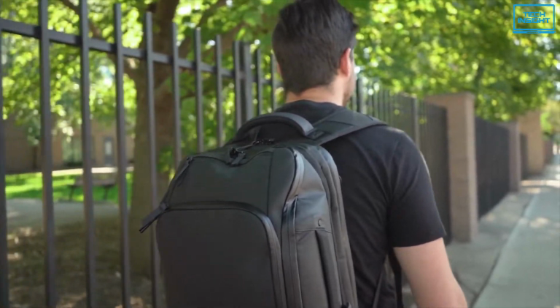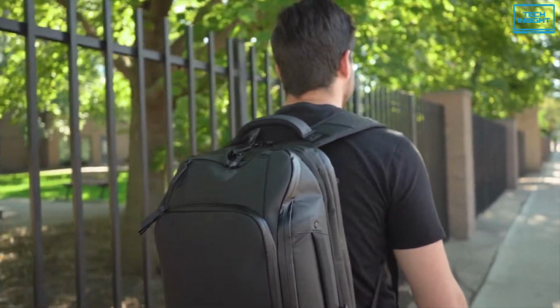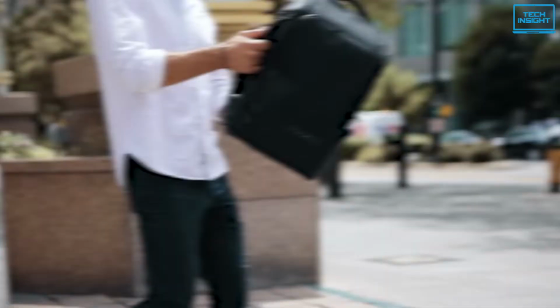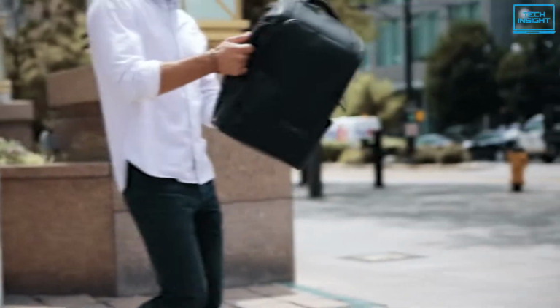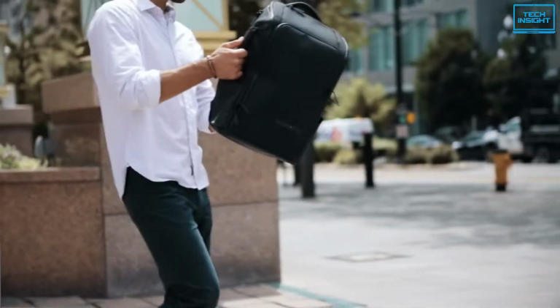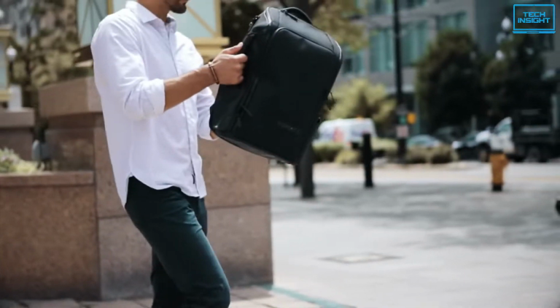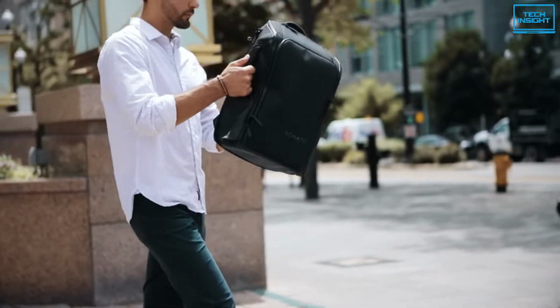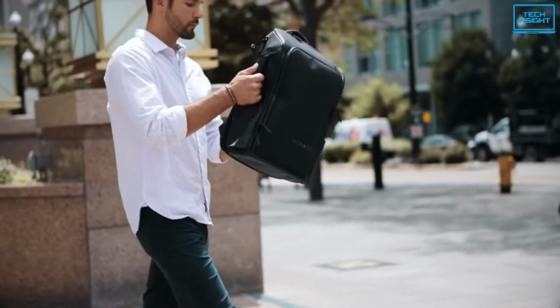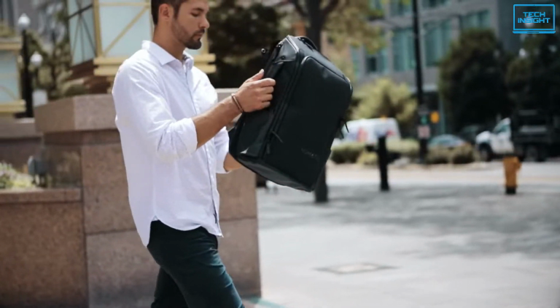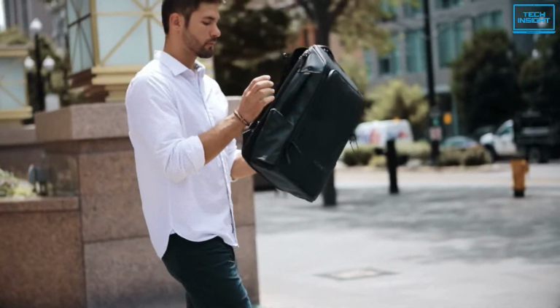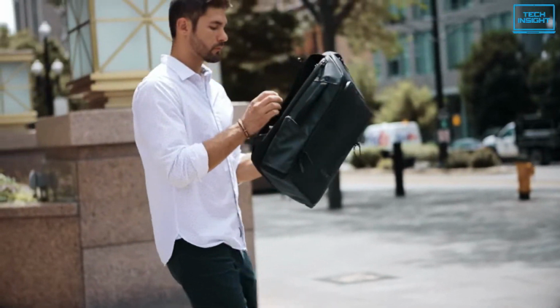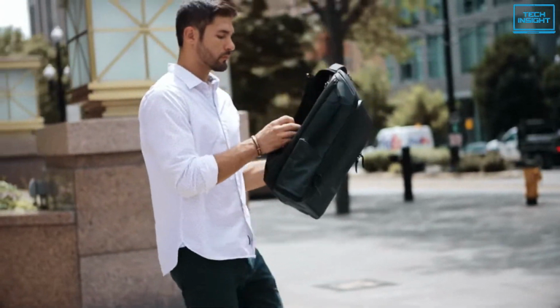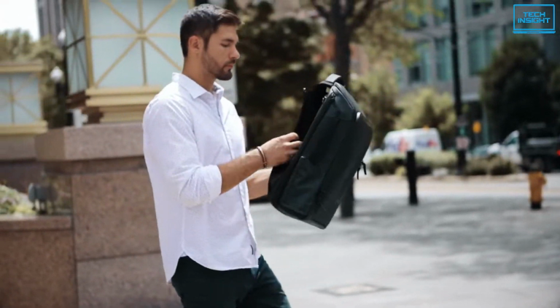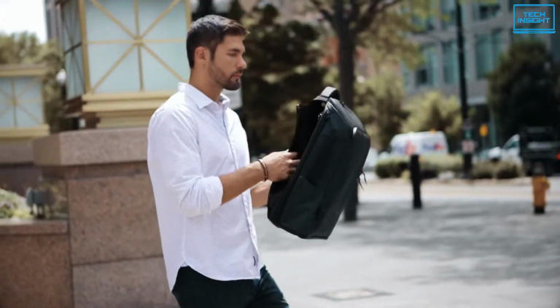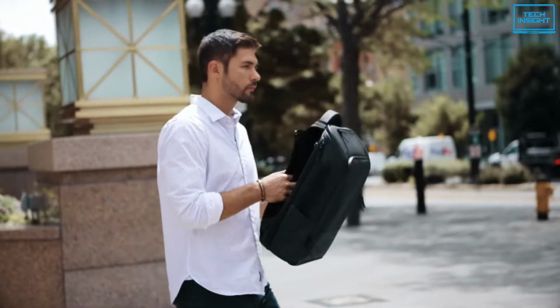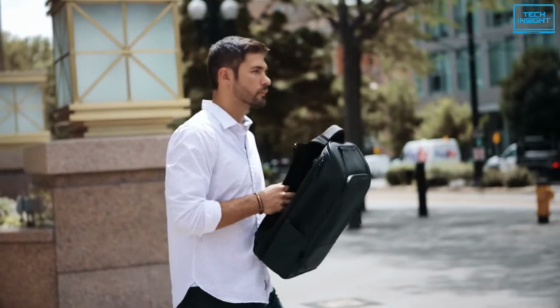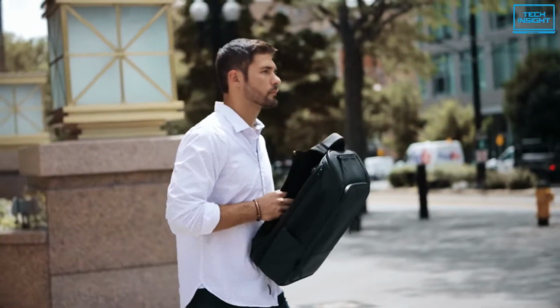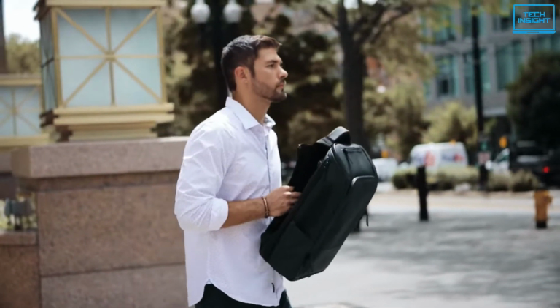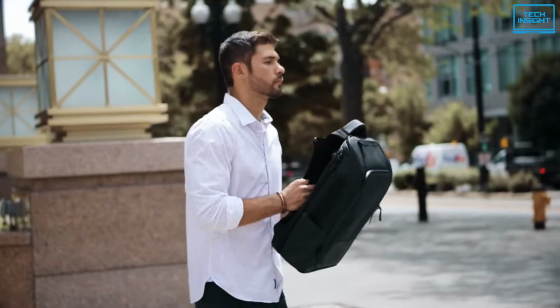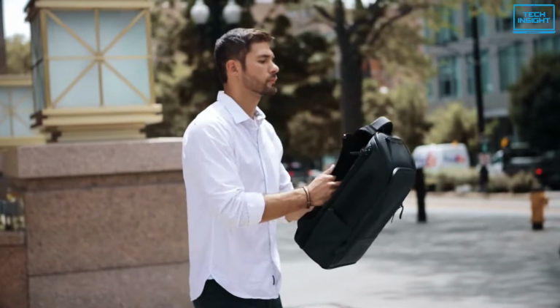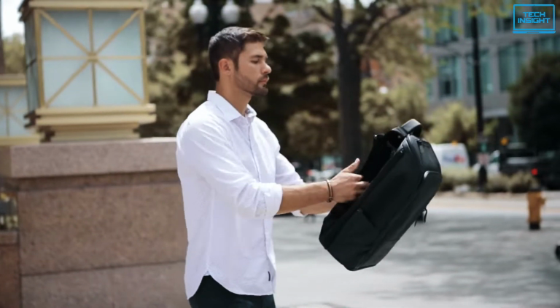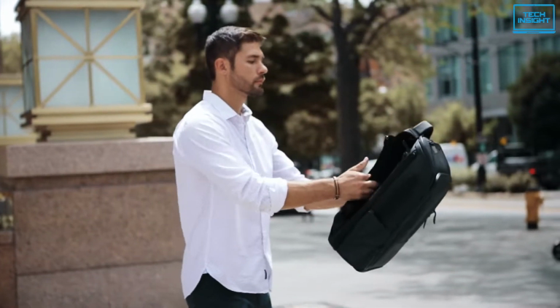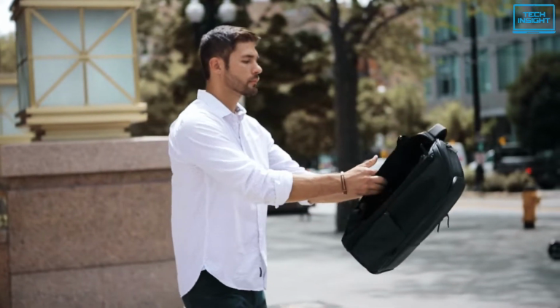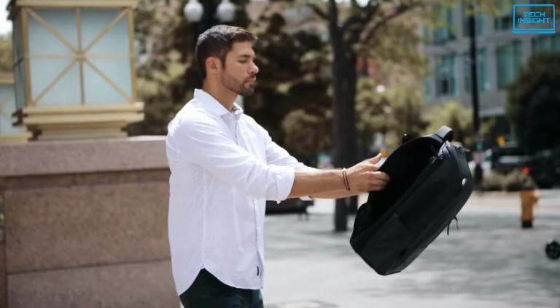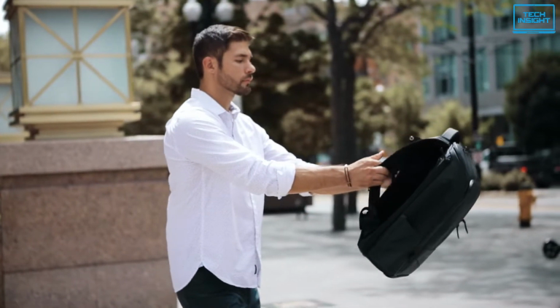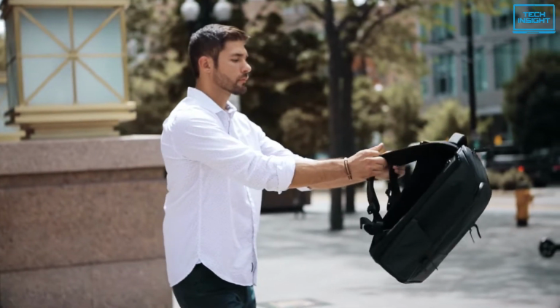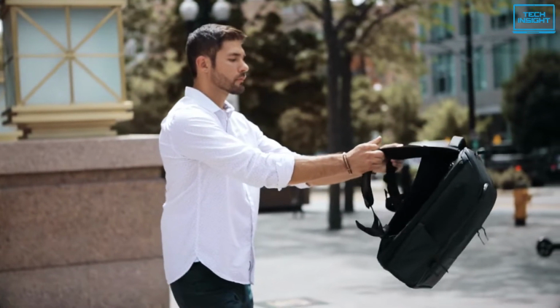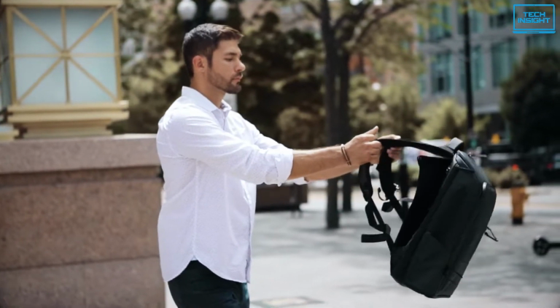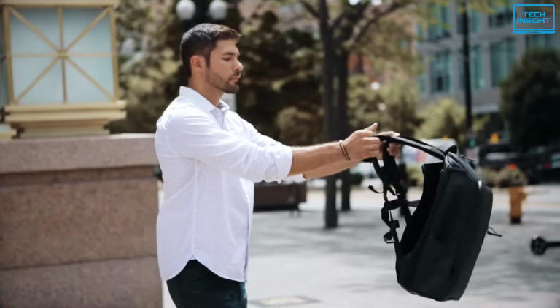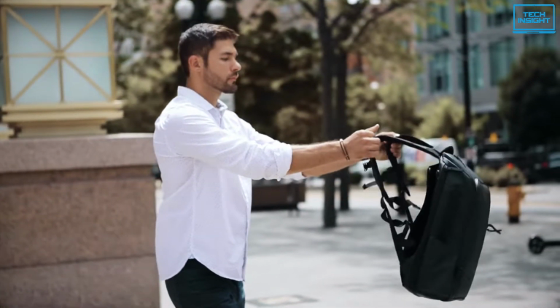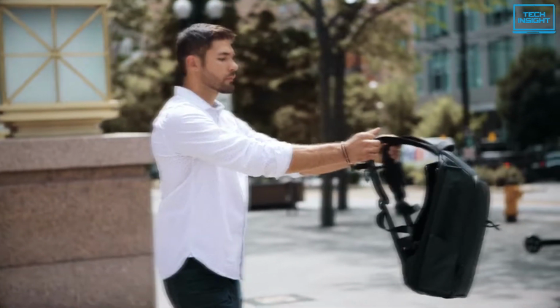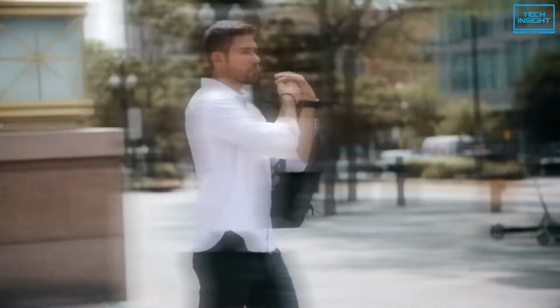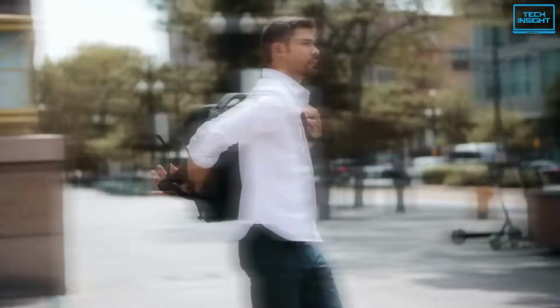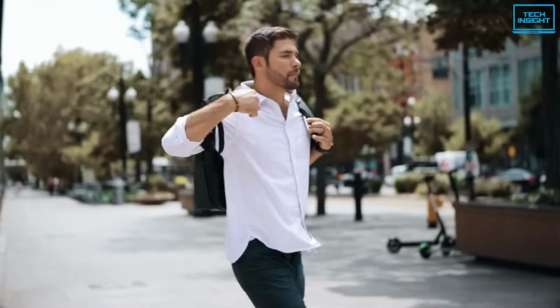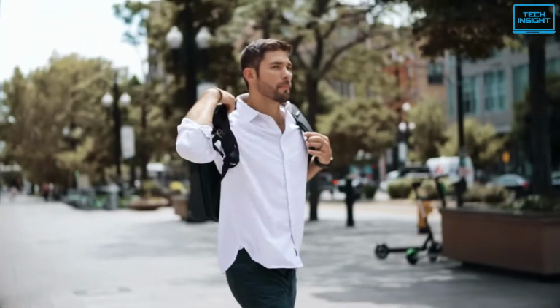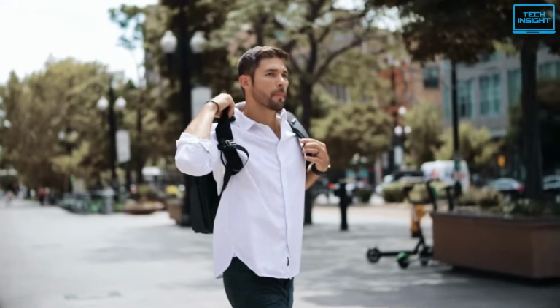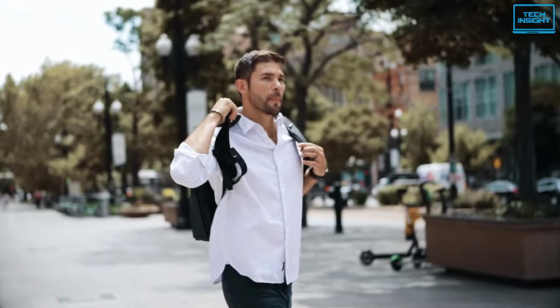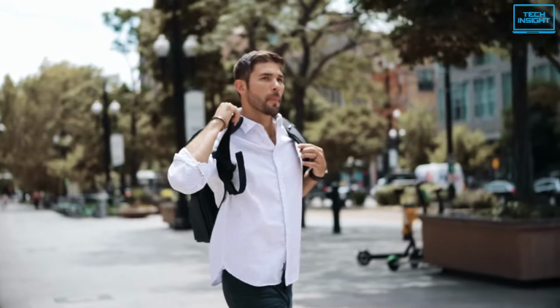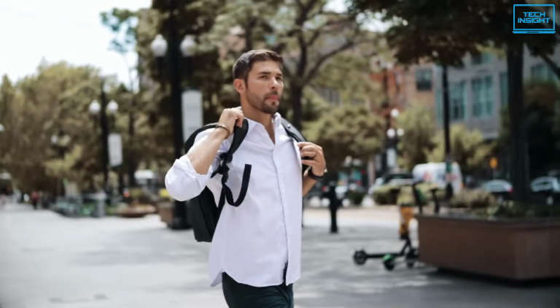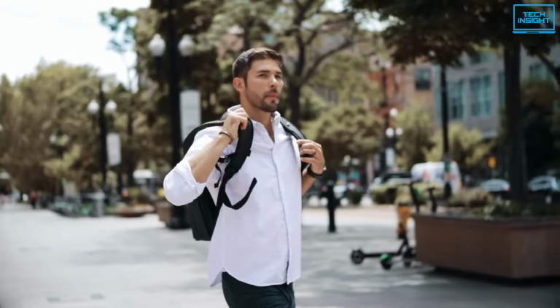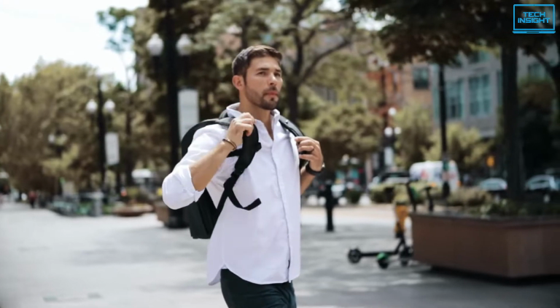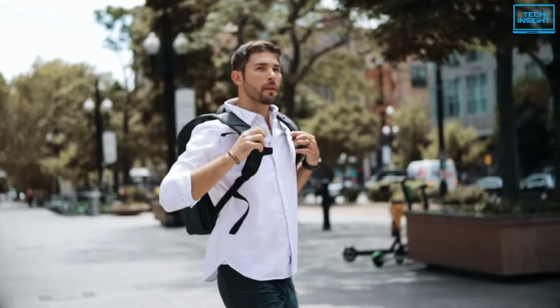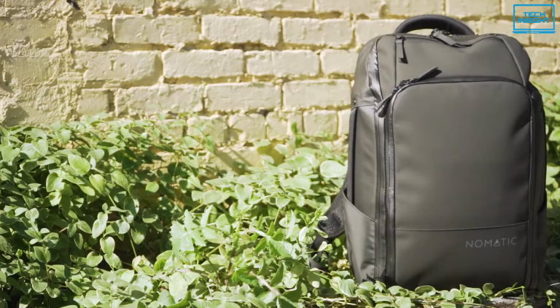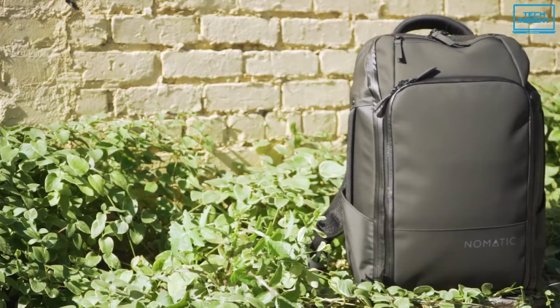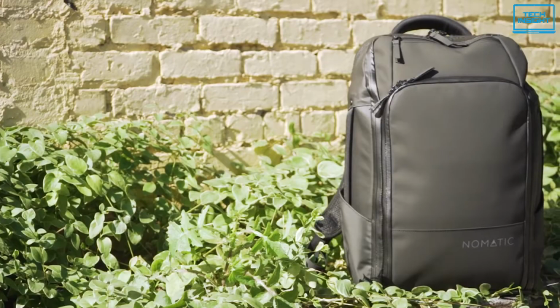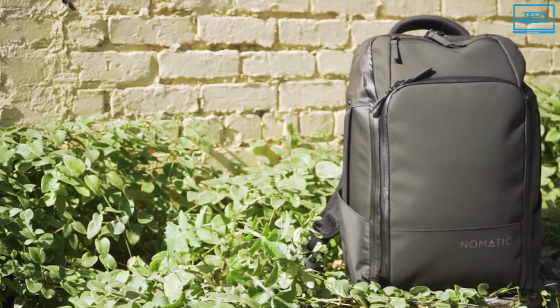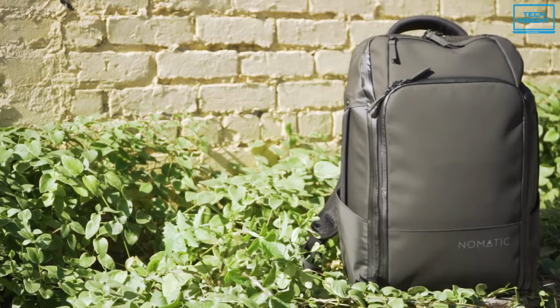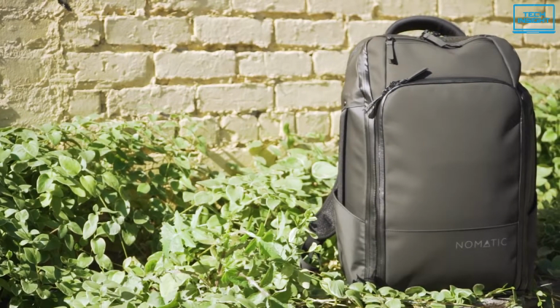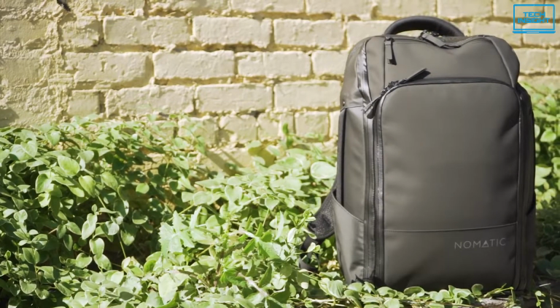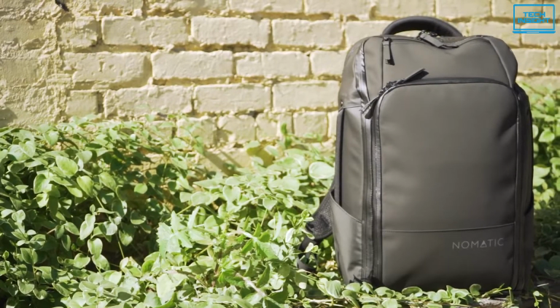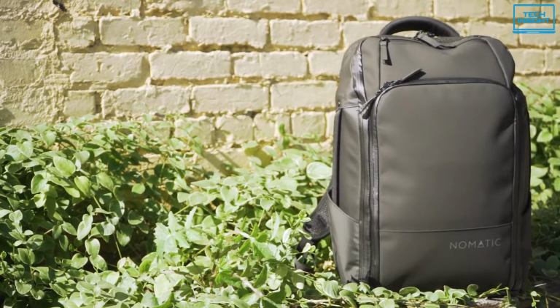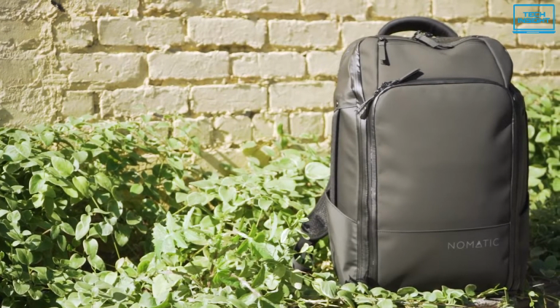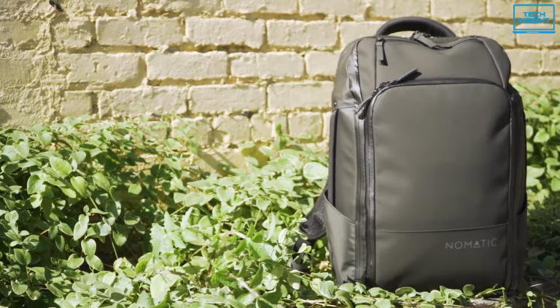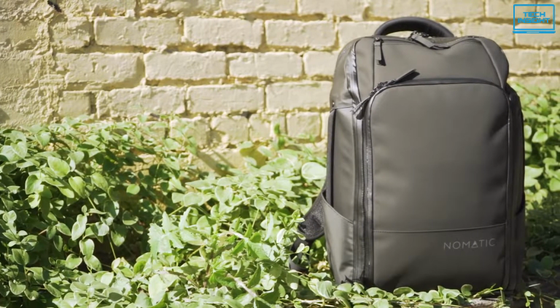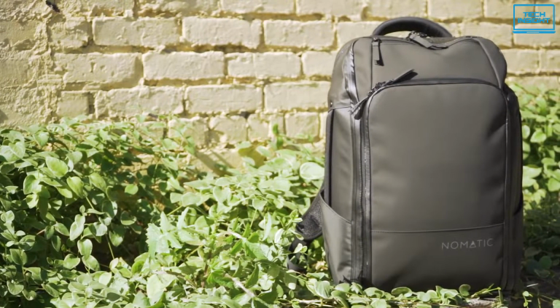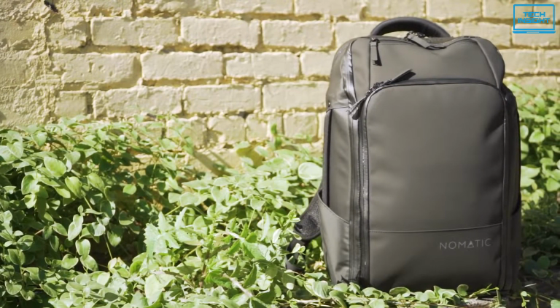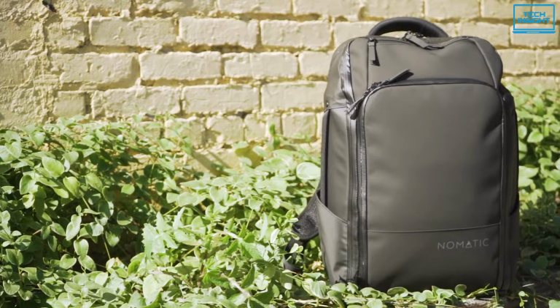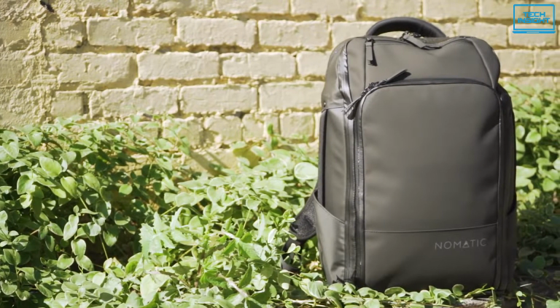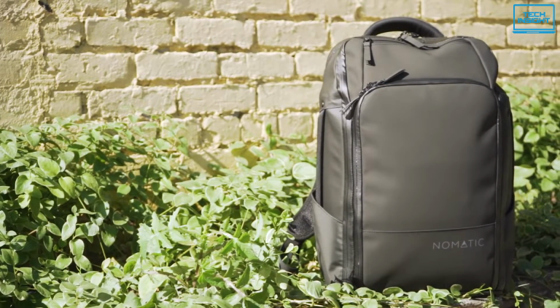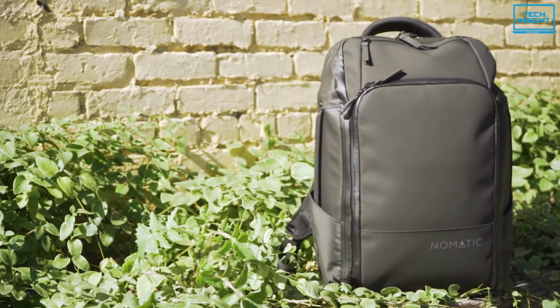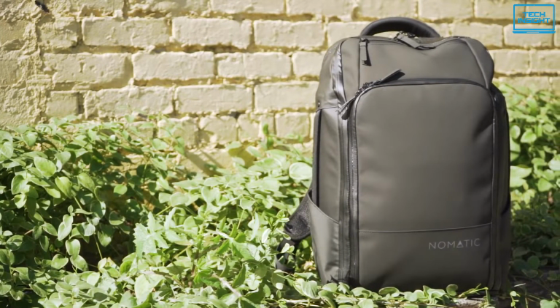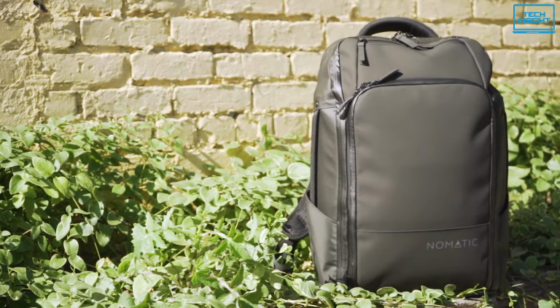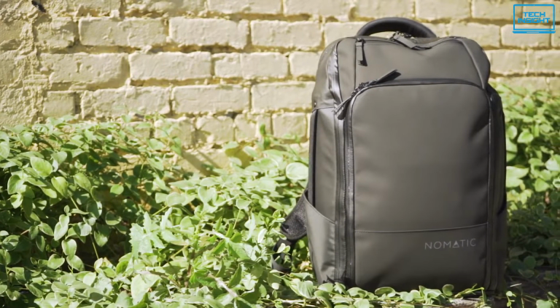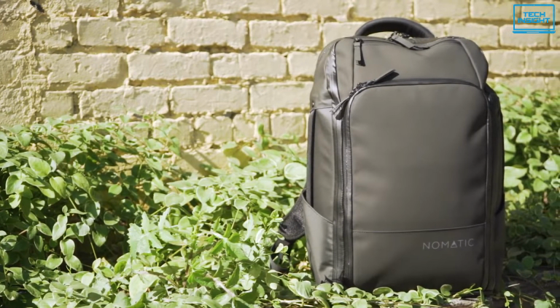So if you want a versatile backpack with quality materials and smart design, you should definitely check out the Nomadix backpack.